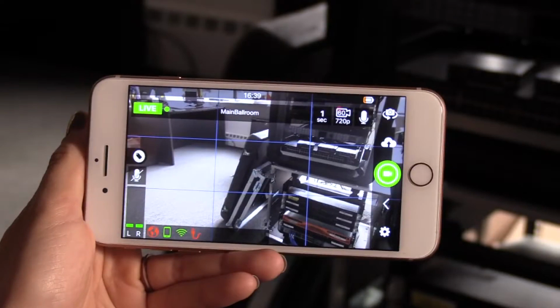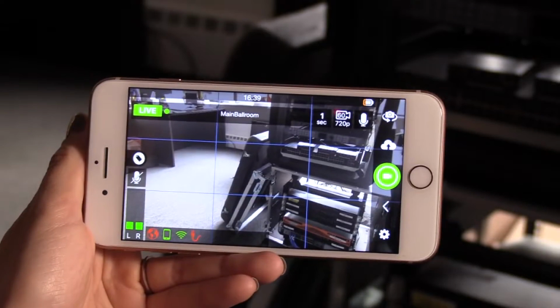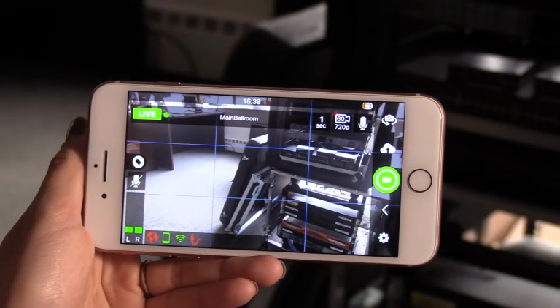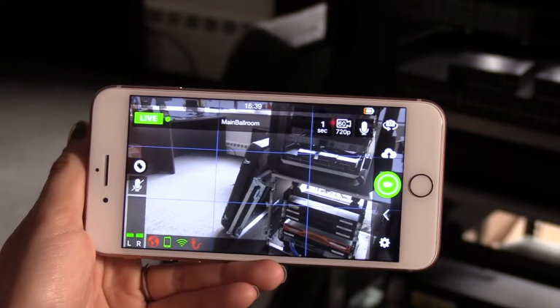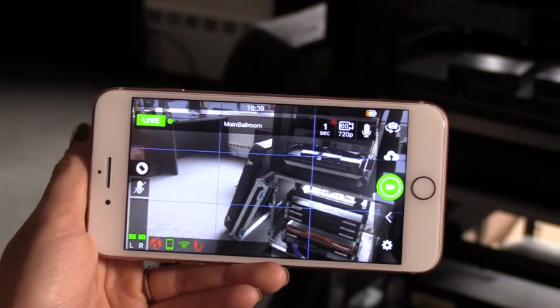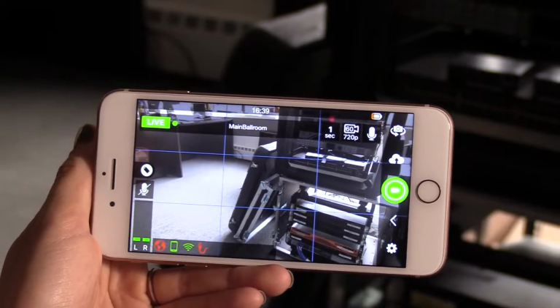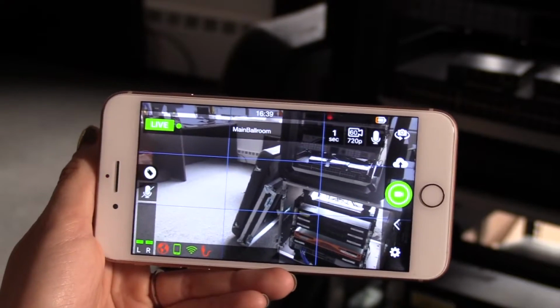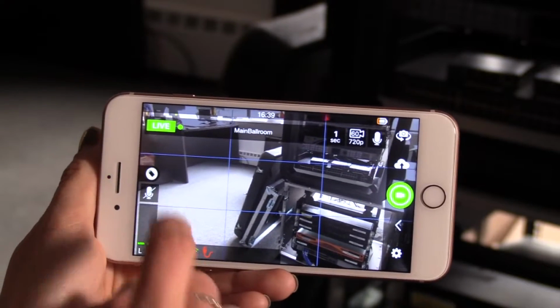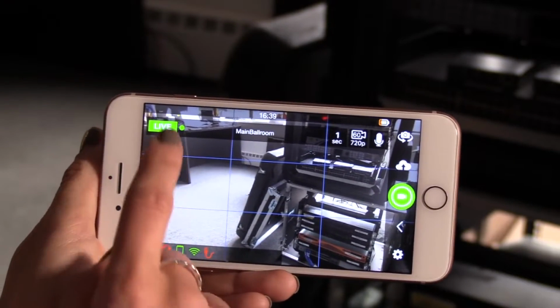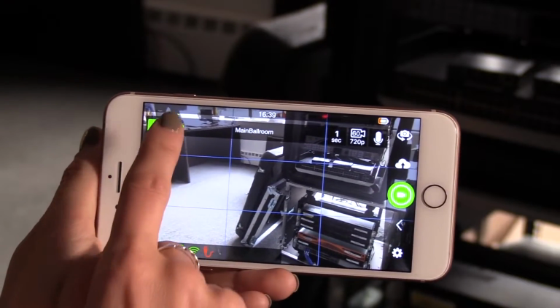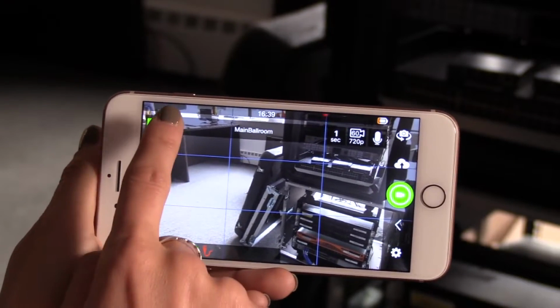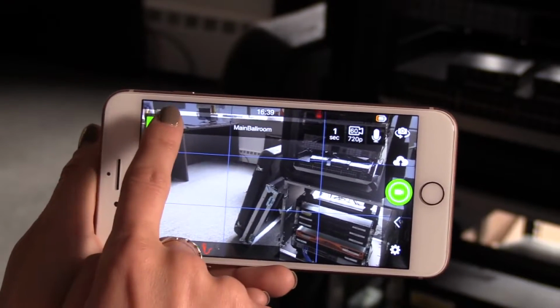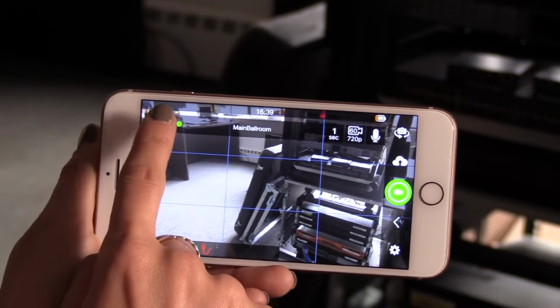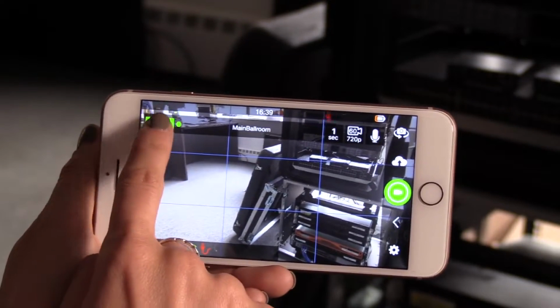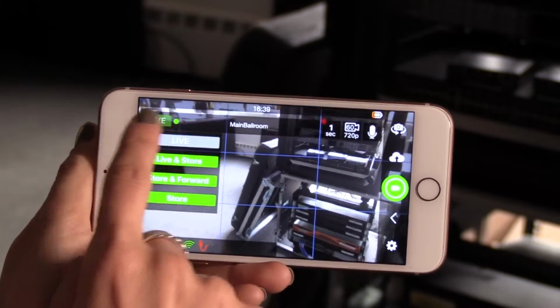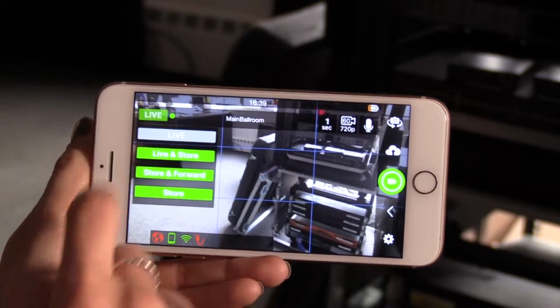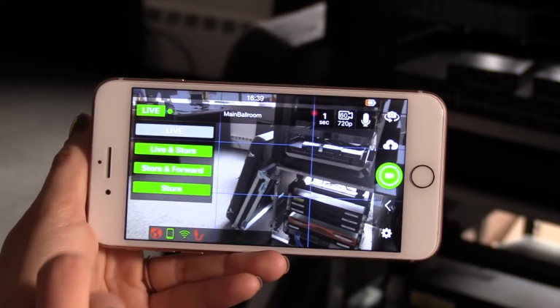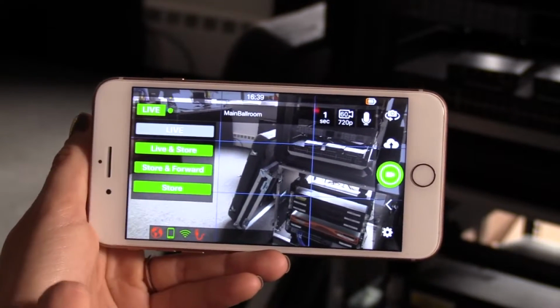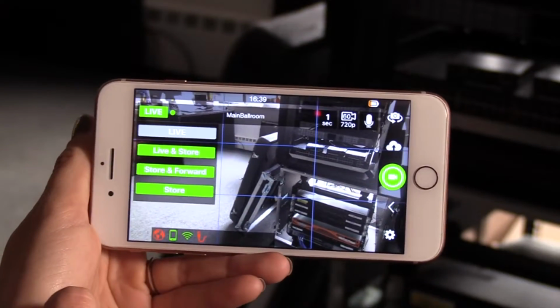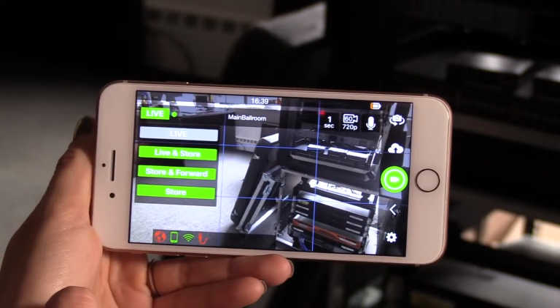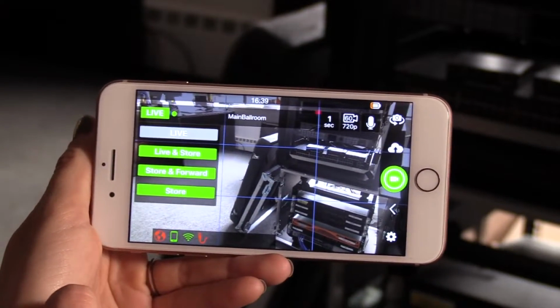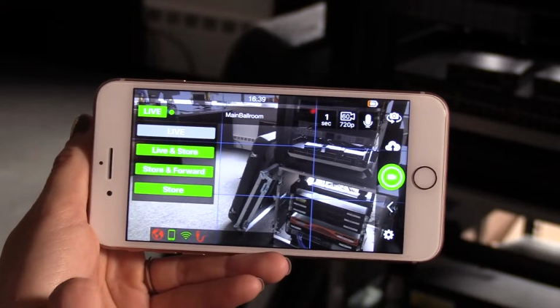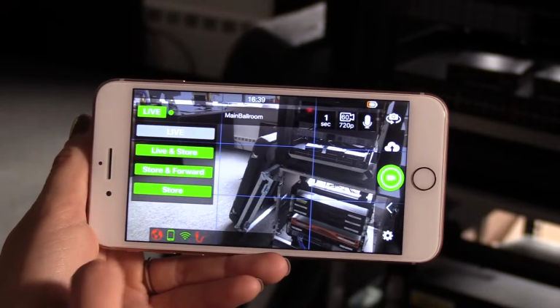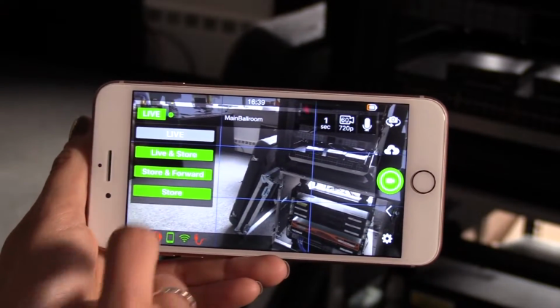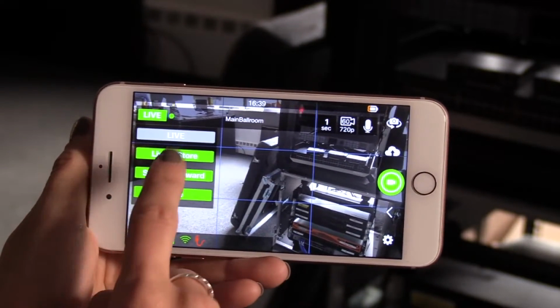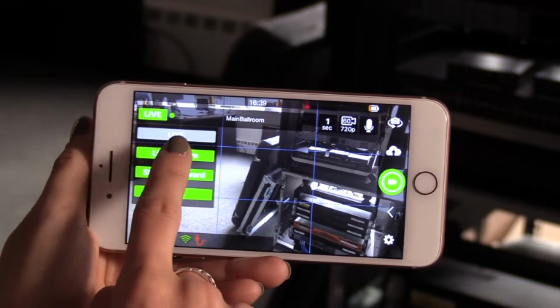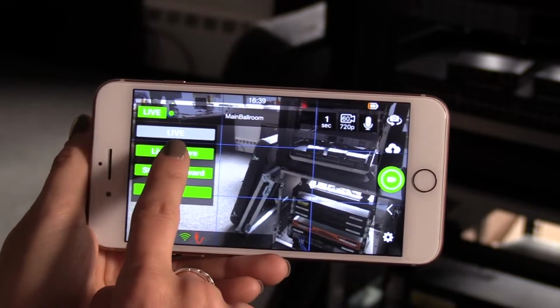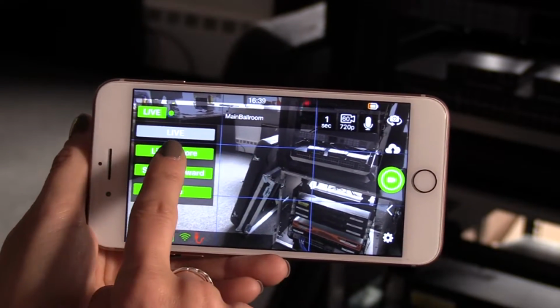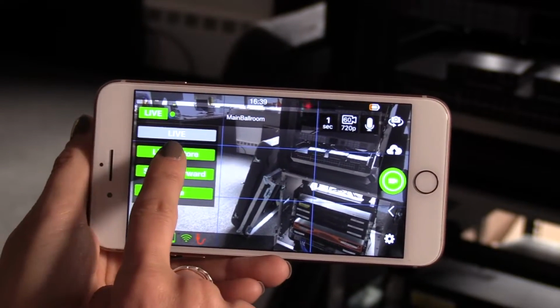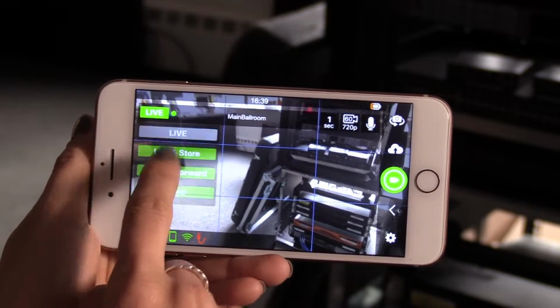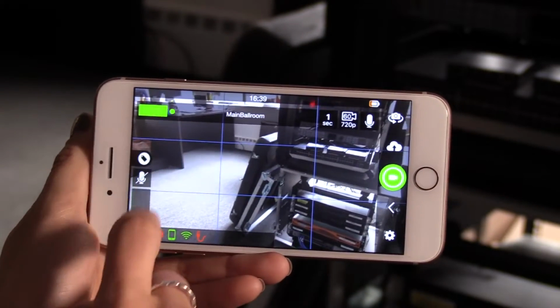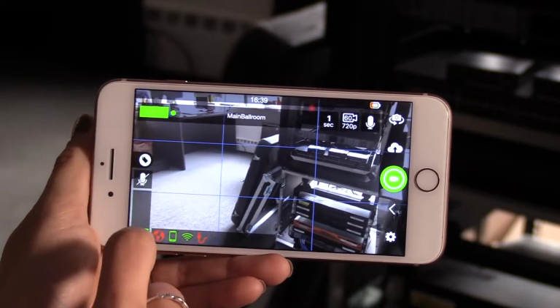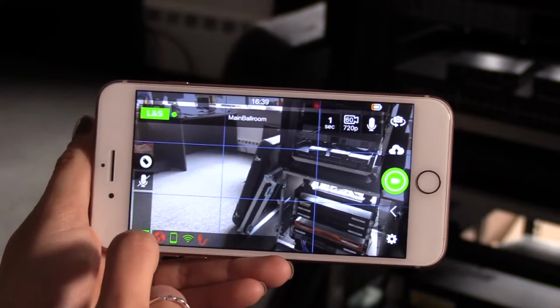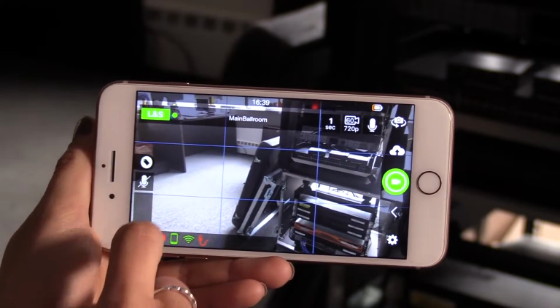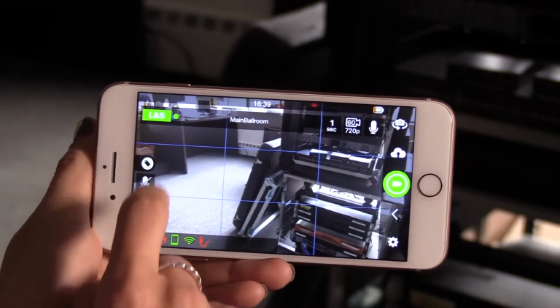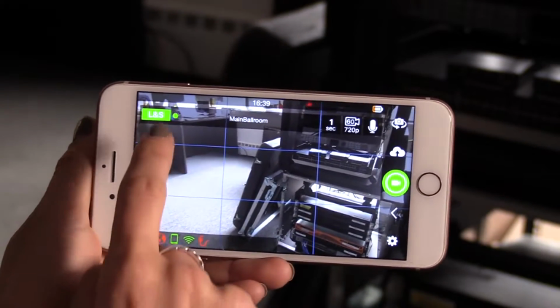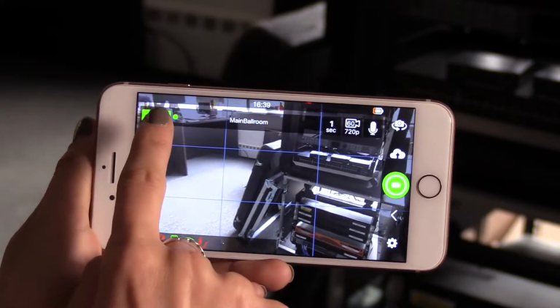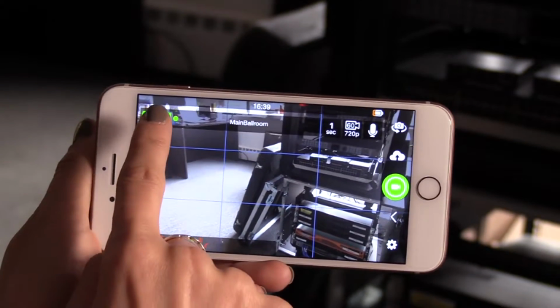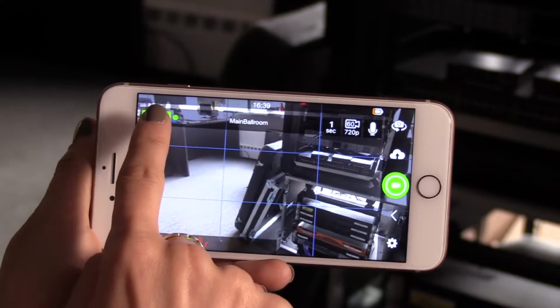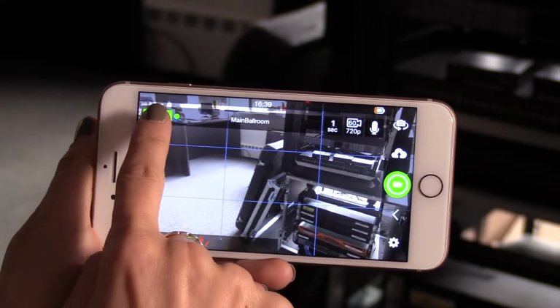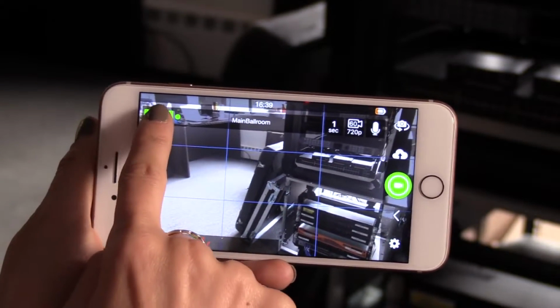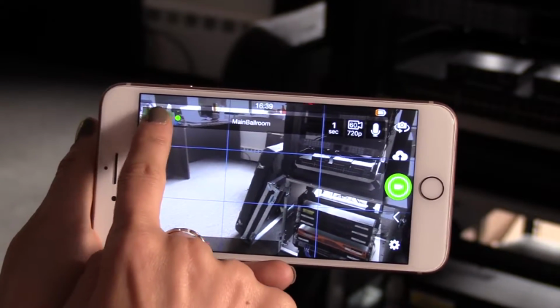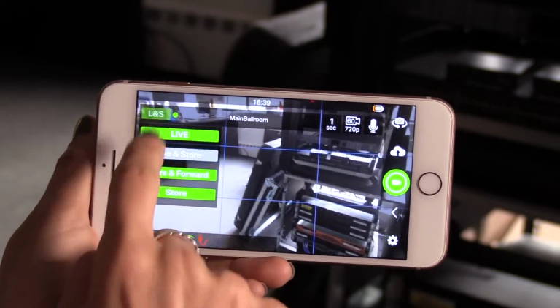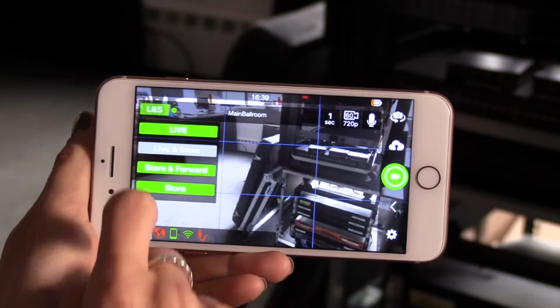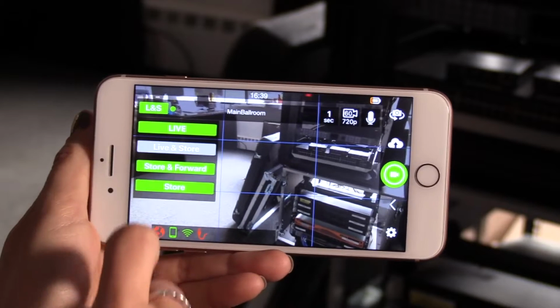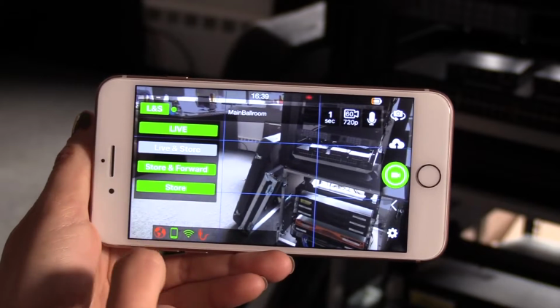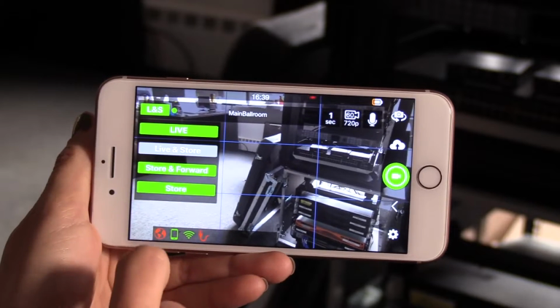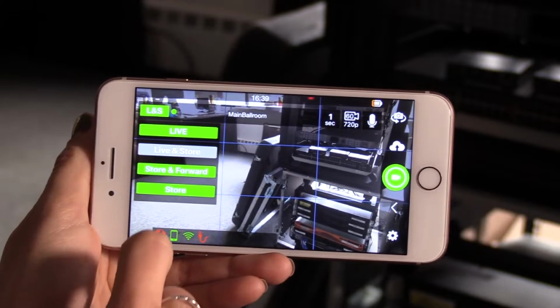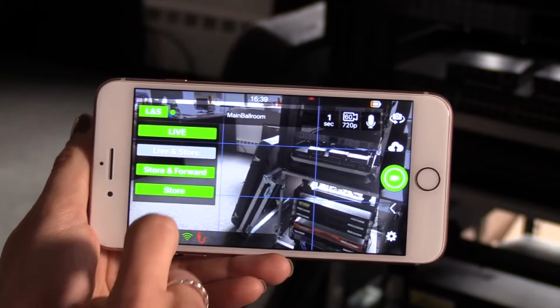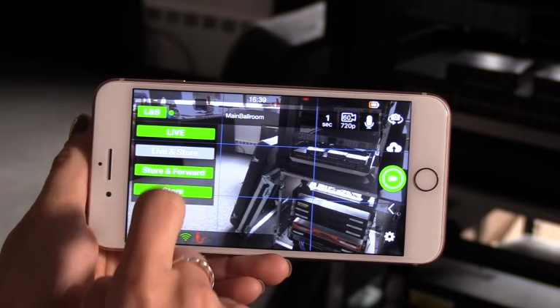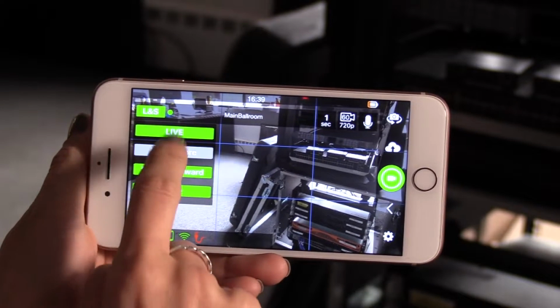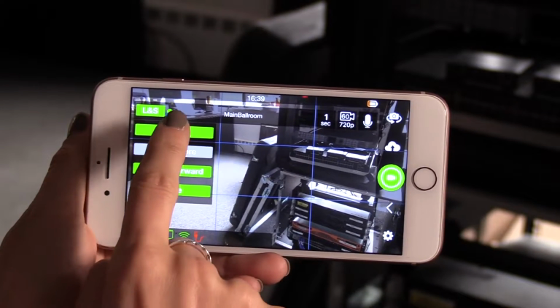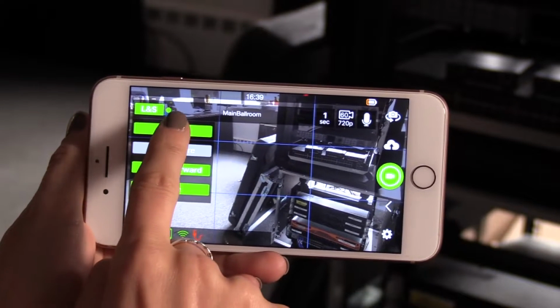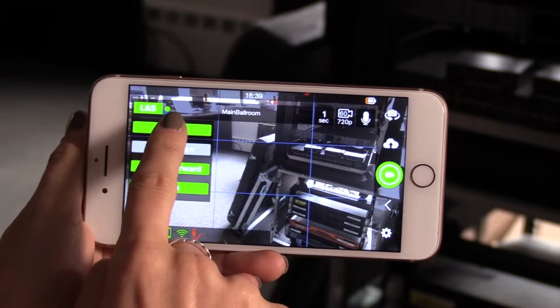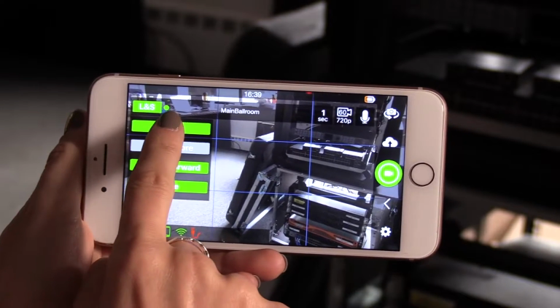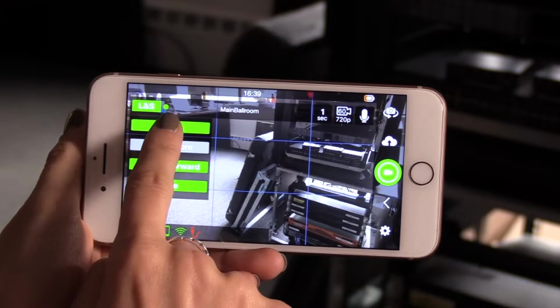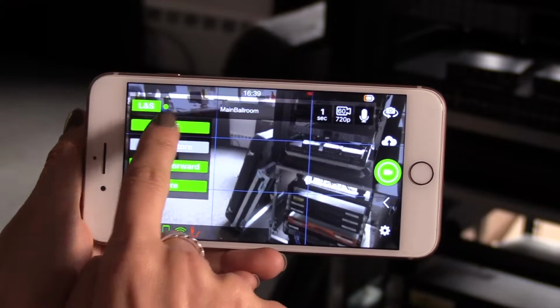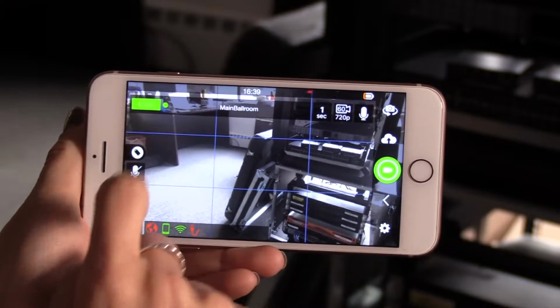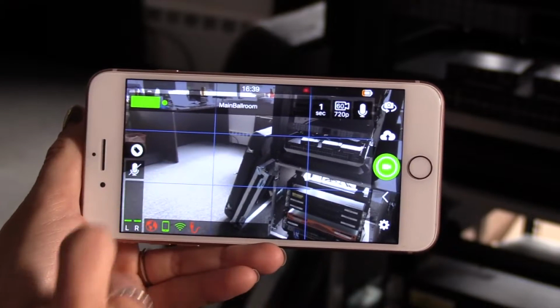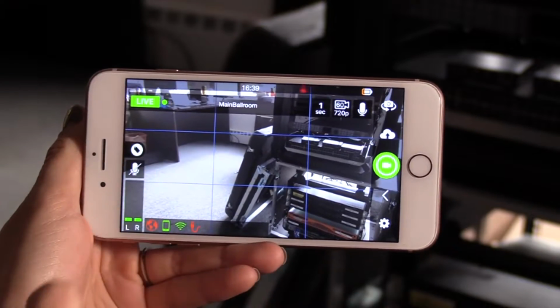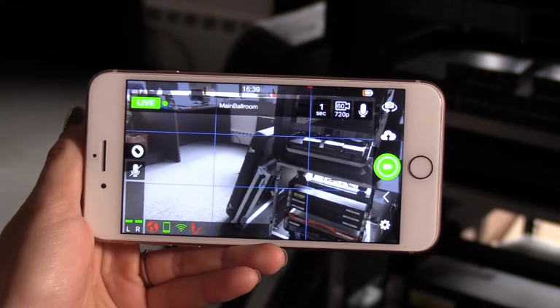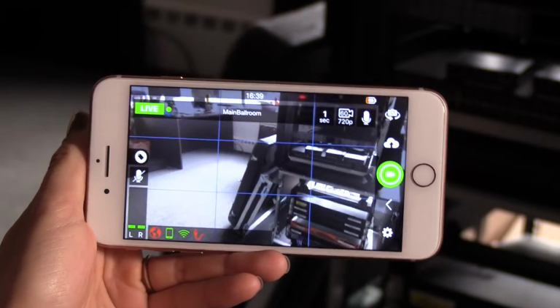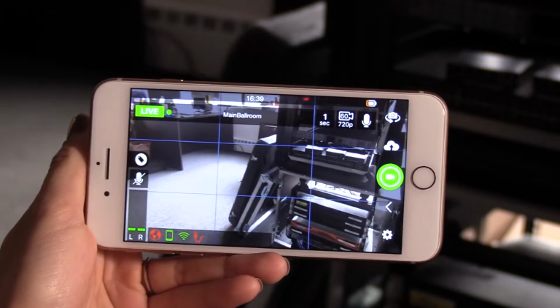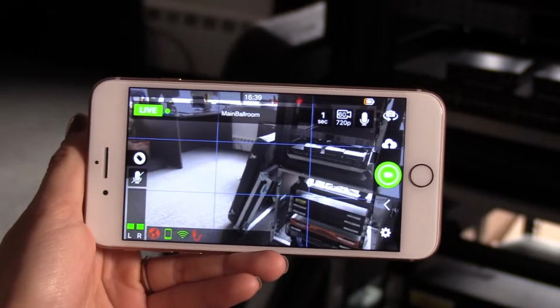There are several different modes for your phone to transmit in. You can go live, live in store, store and forward, and store.